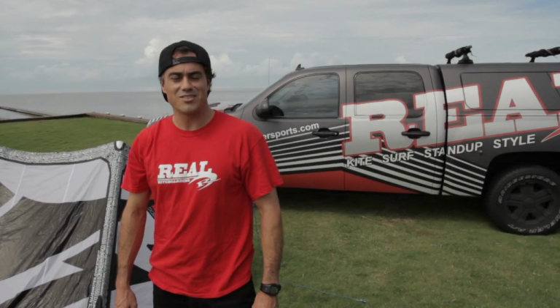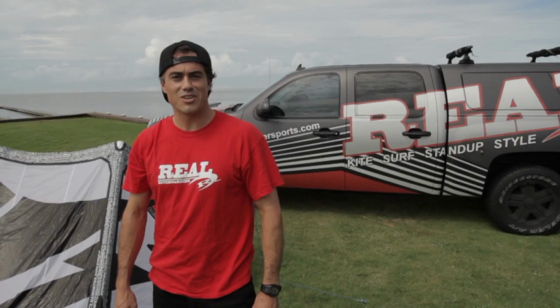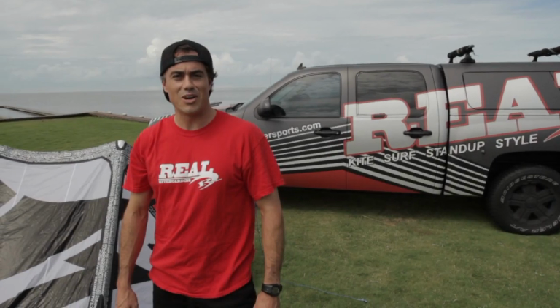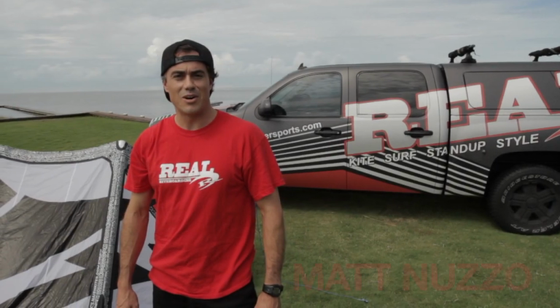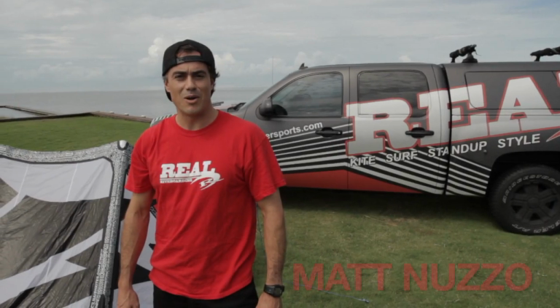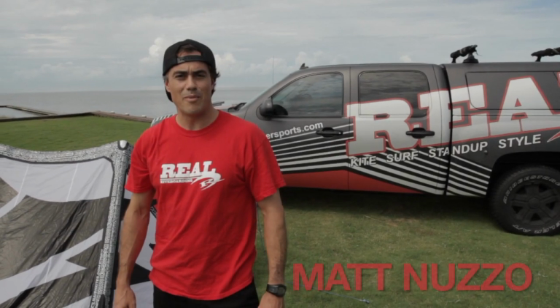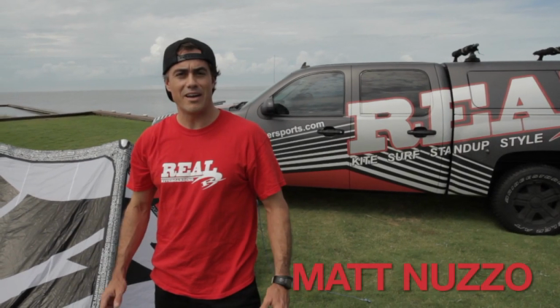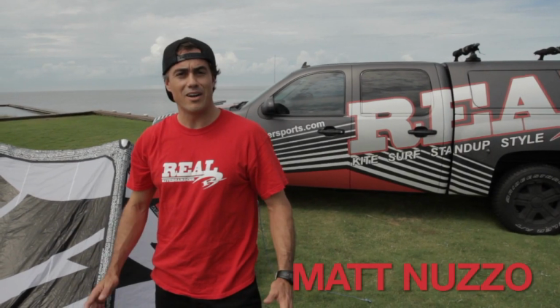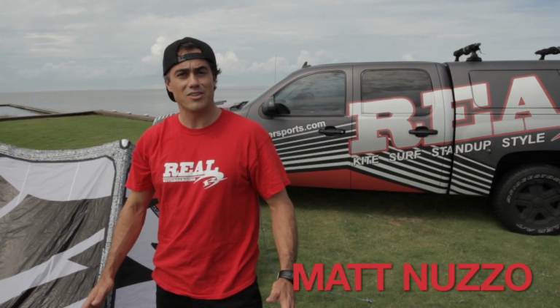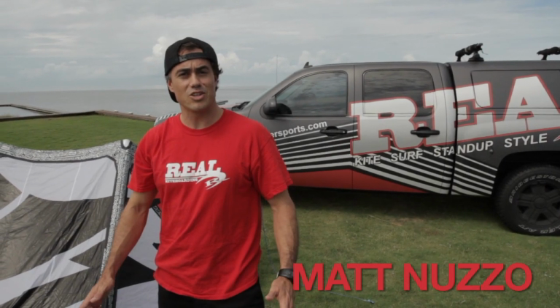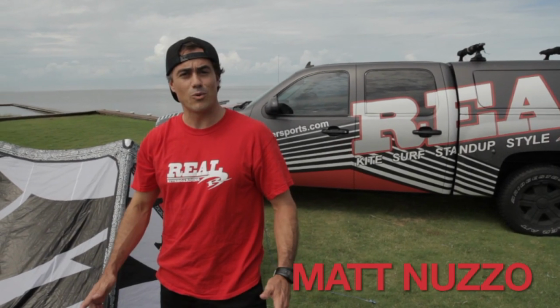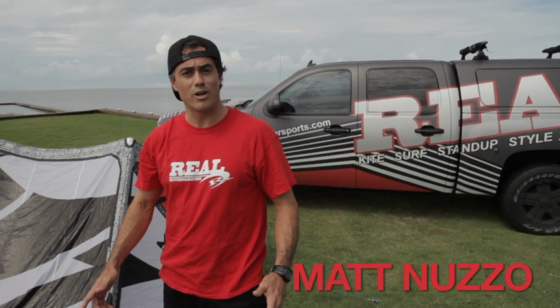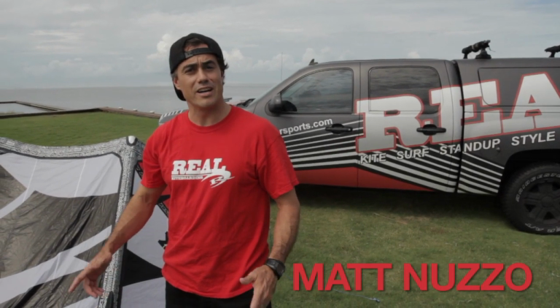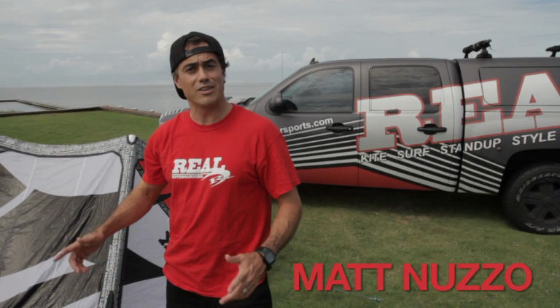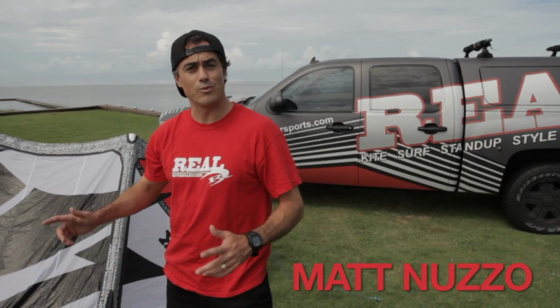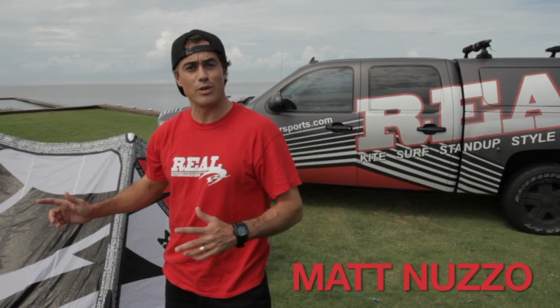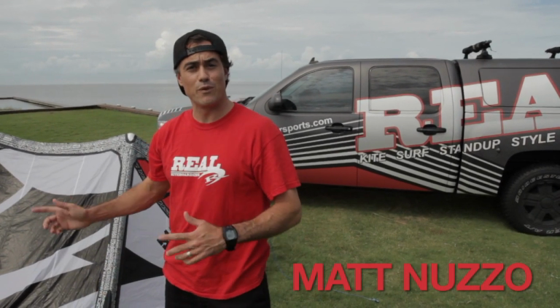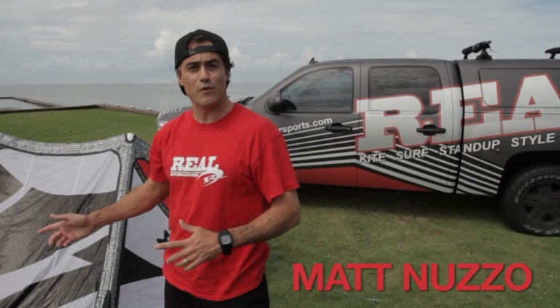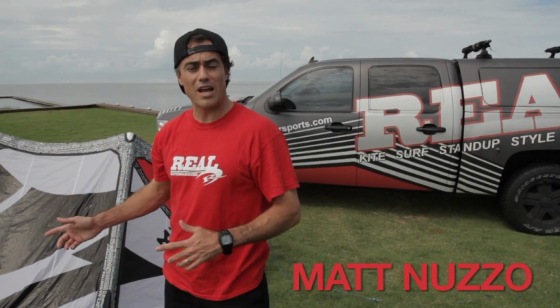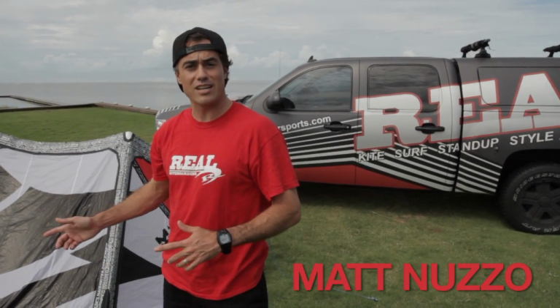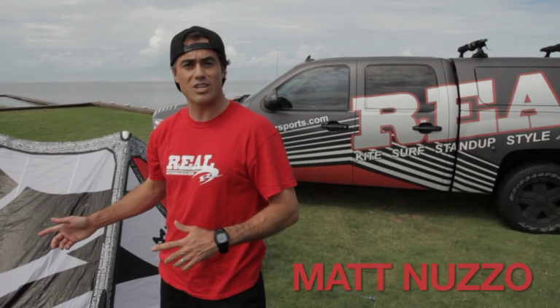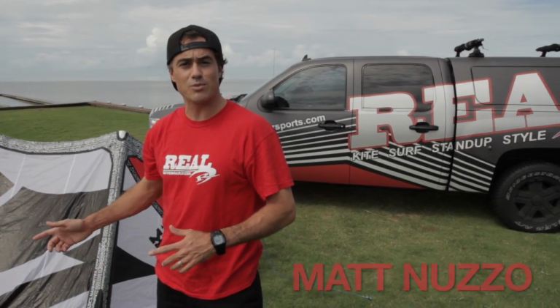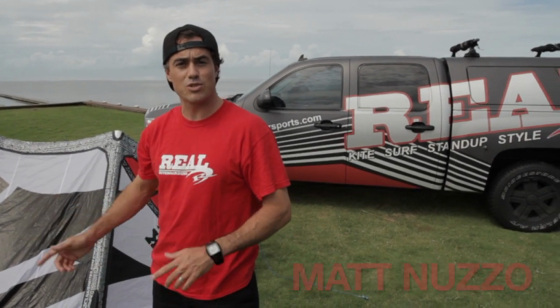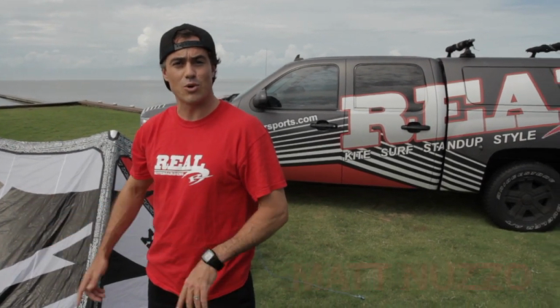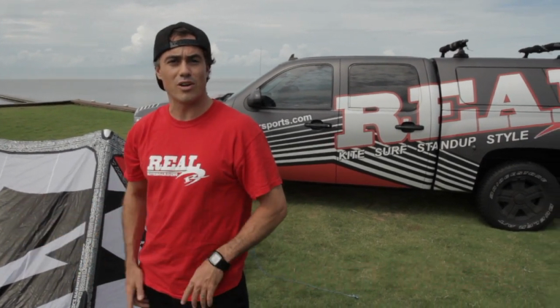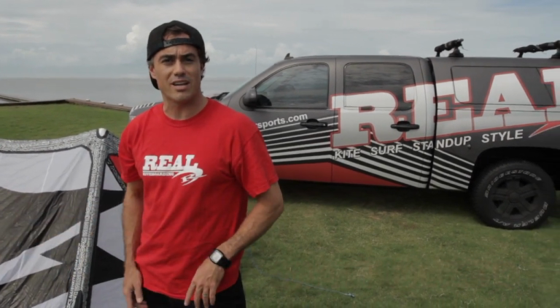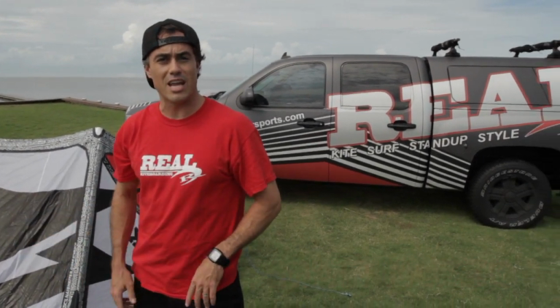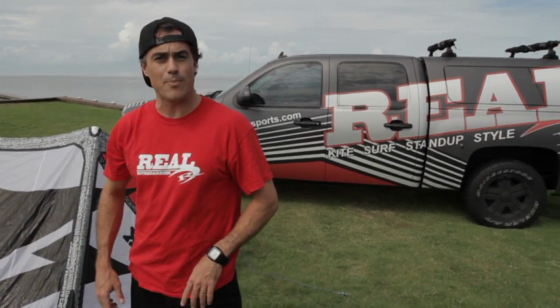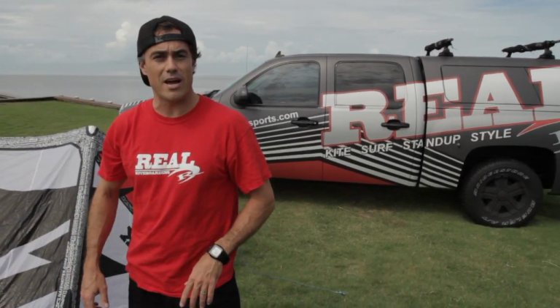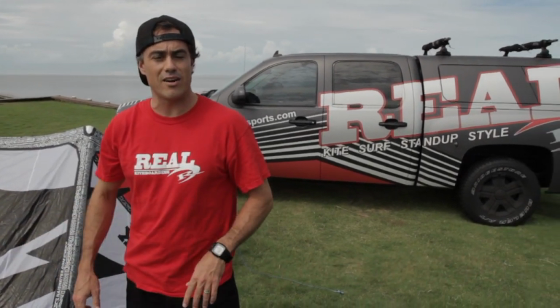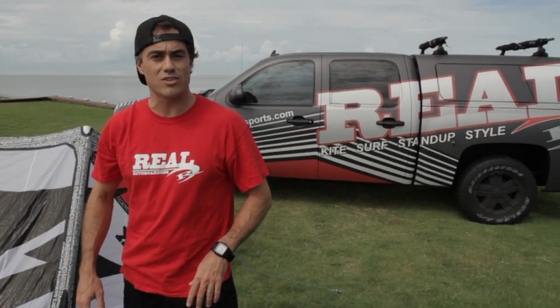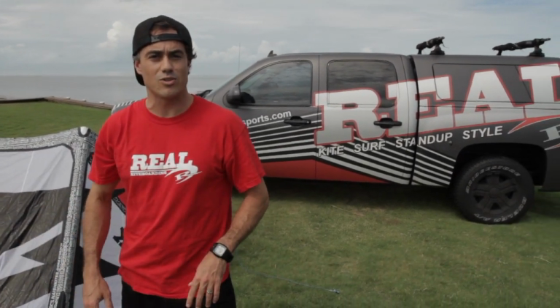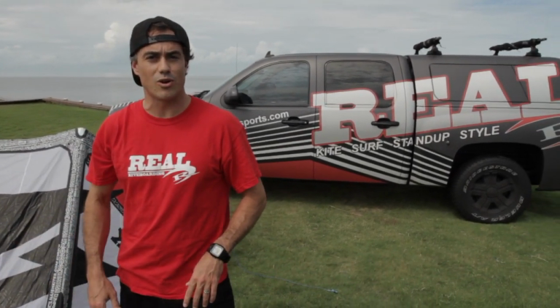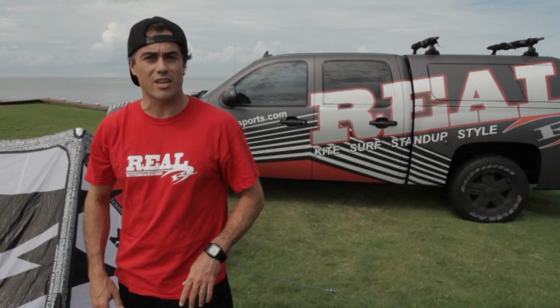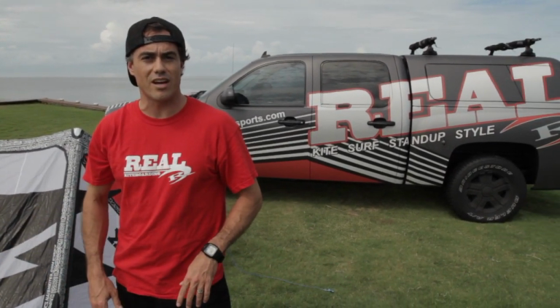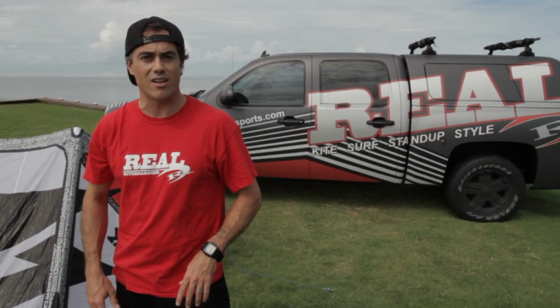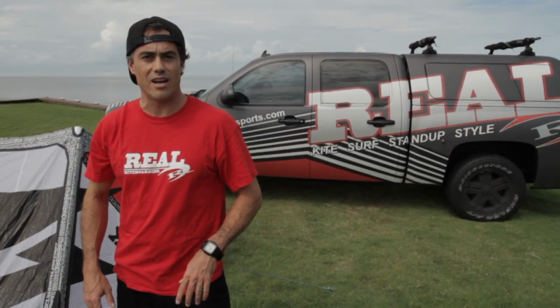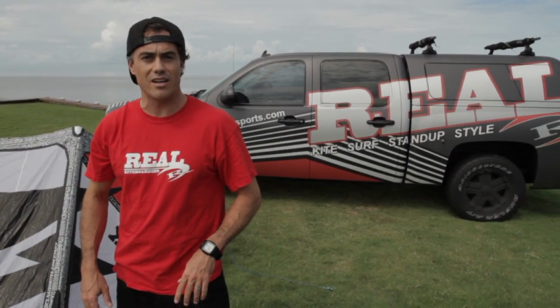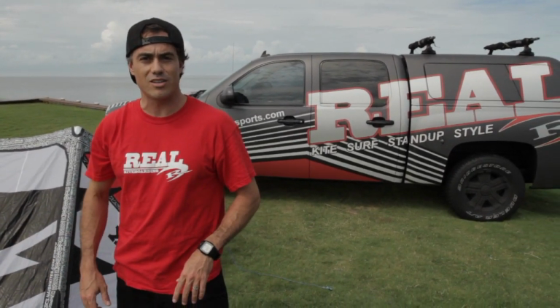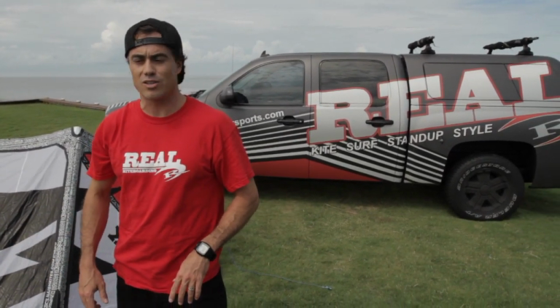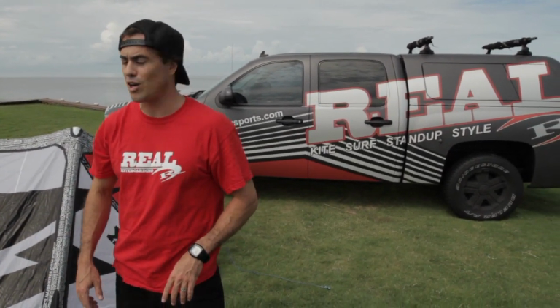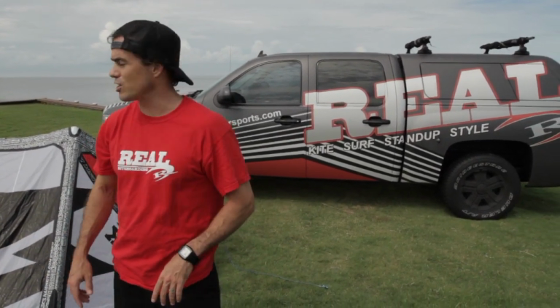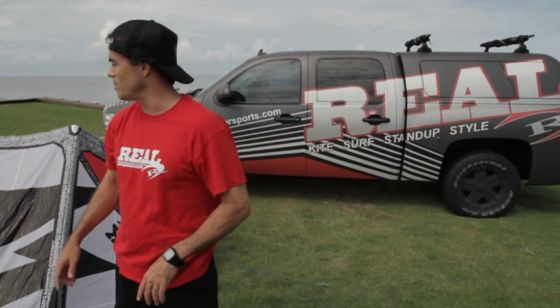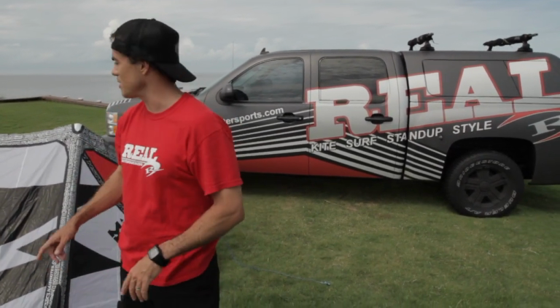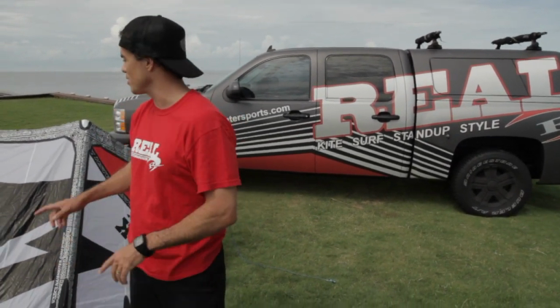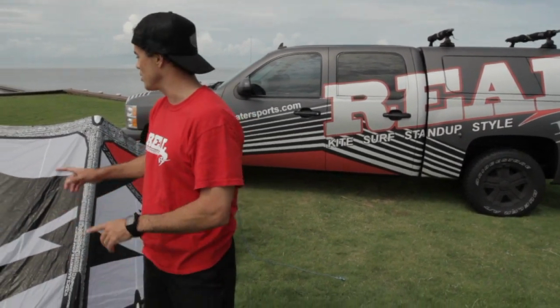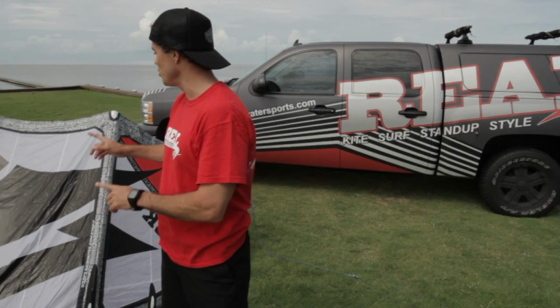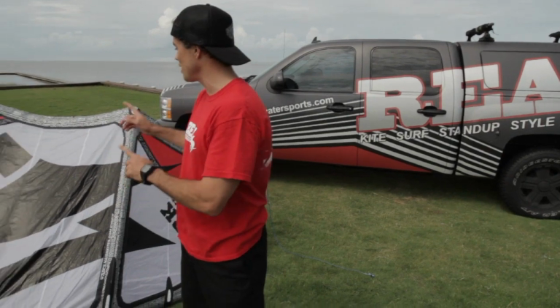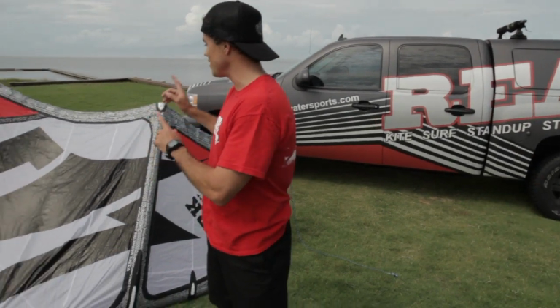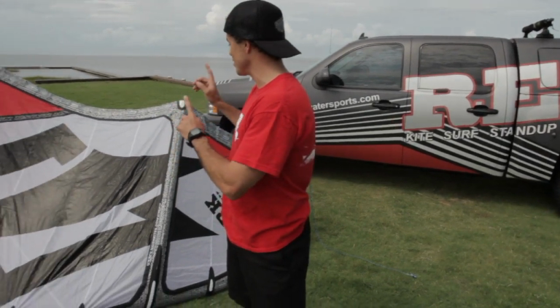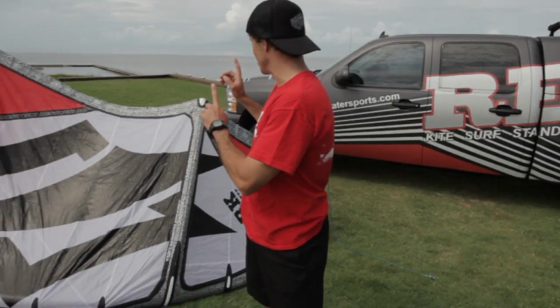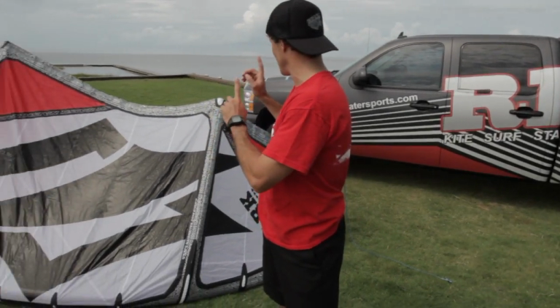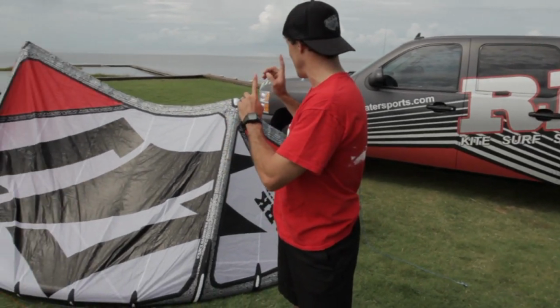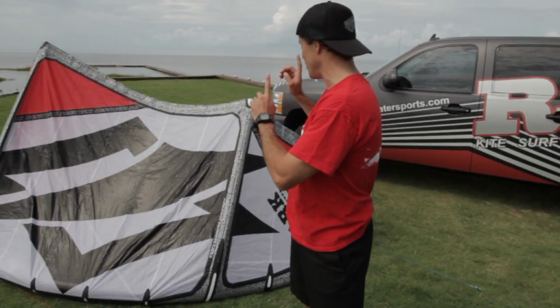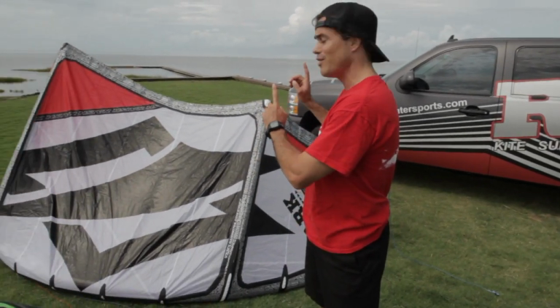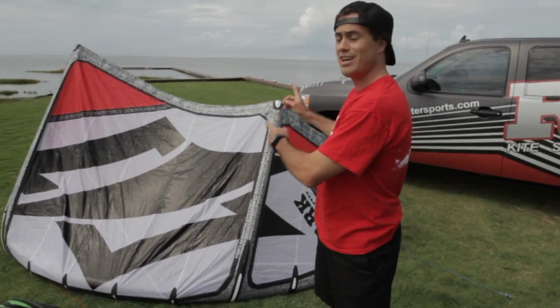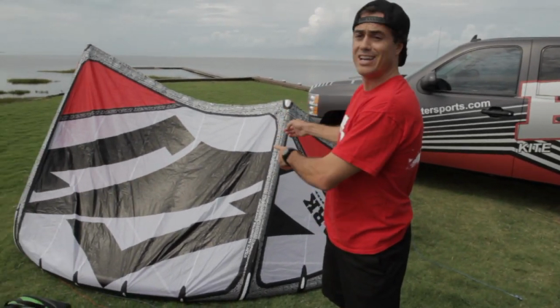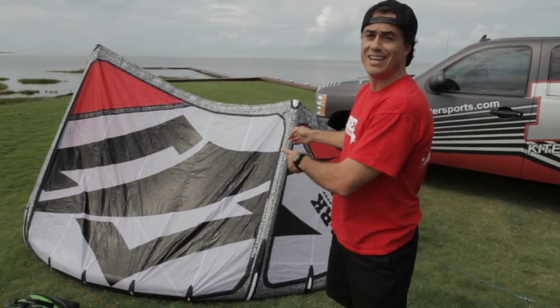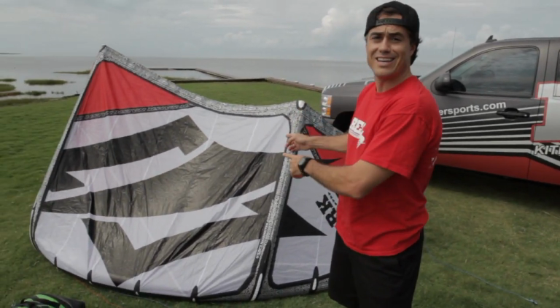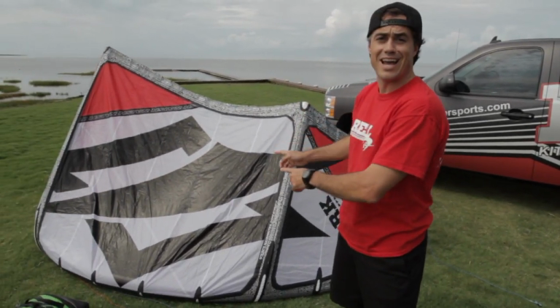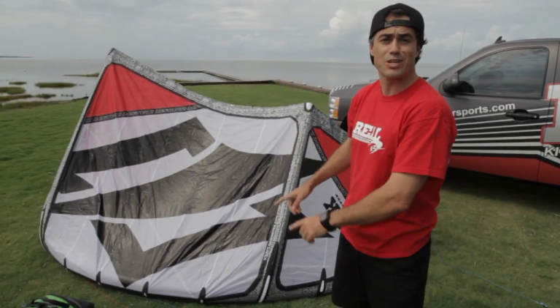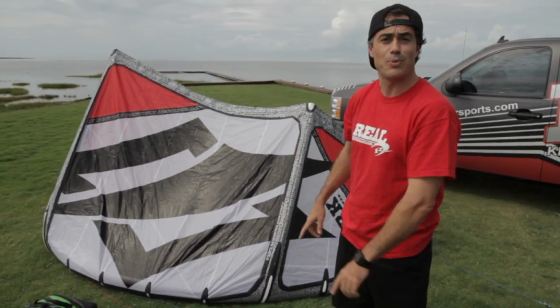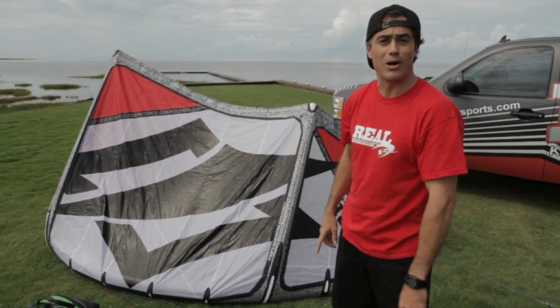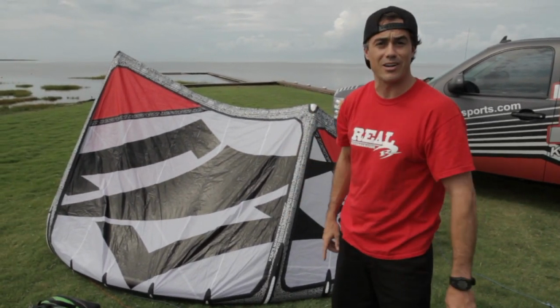How's it going? I'm Matt Nuzzo. We're here at the Real Flagship Store in Cape Hatteras, North Carolina to talk to you about the 2012 Nash Park.